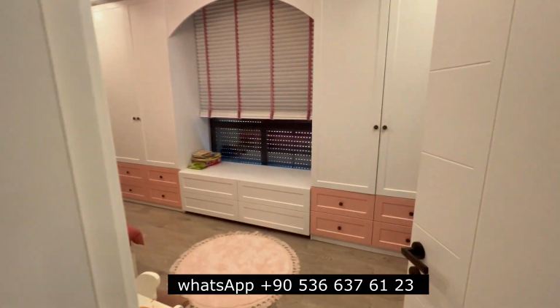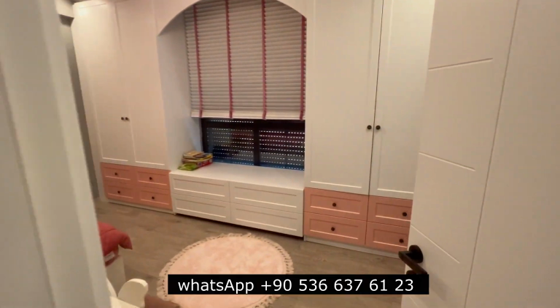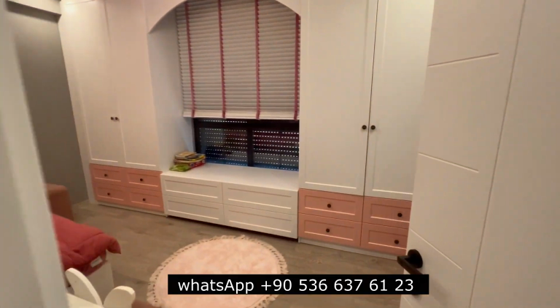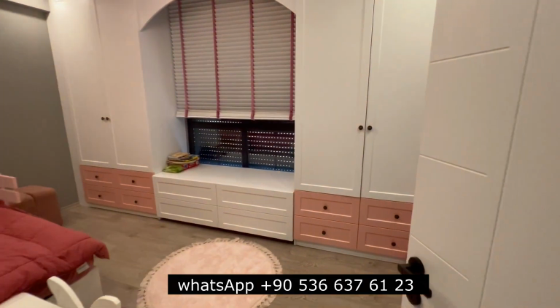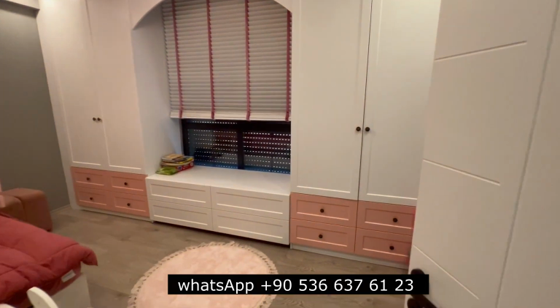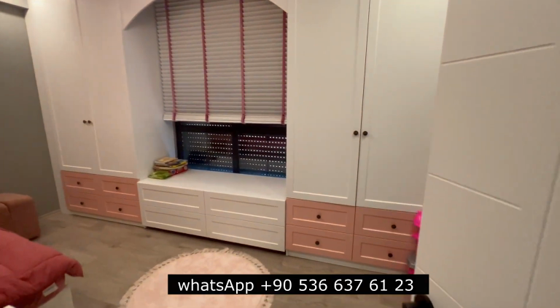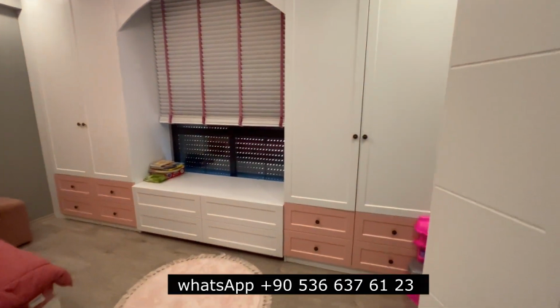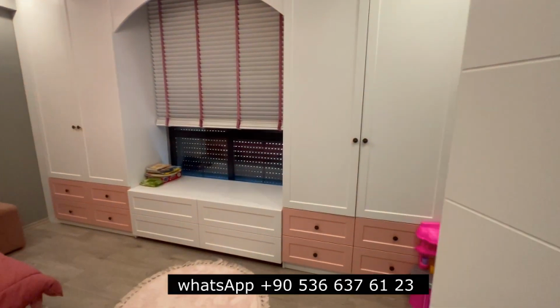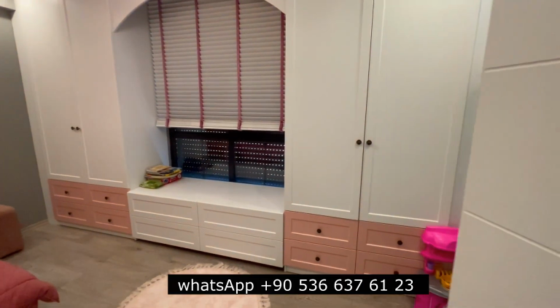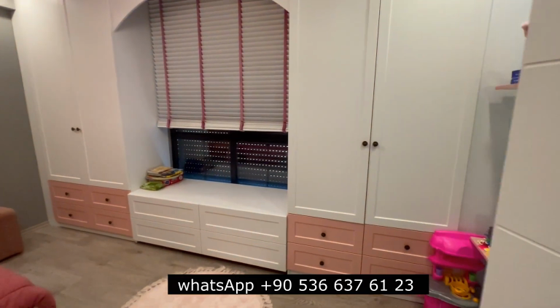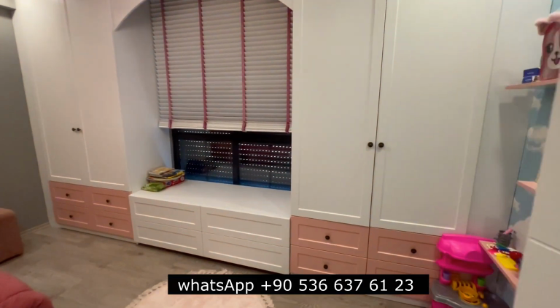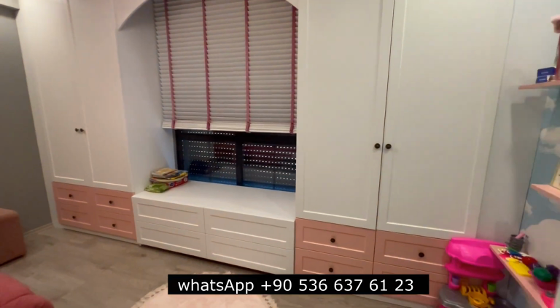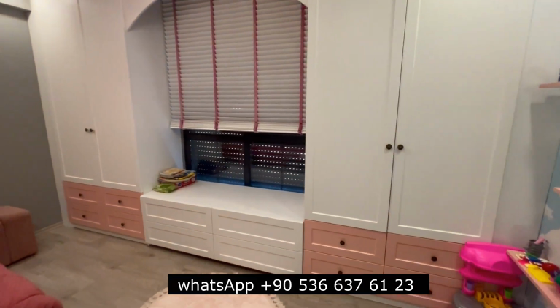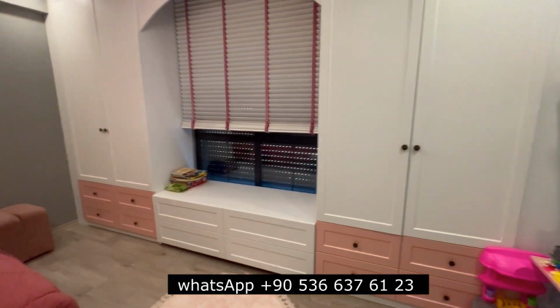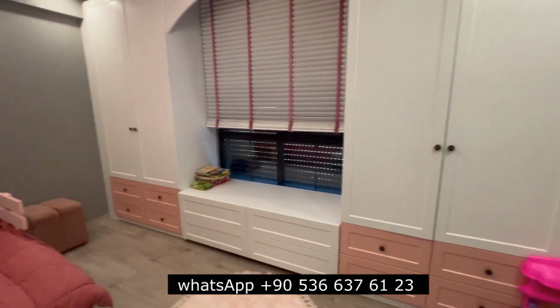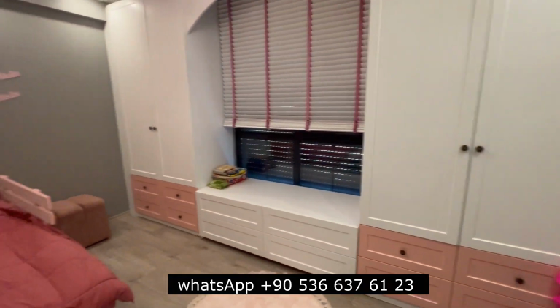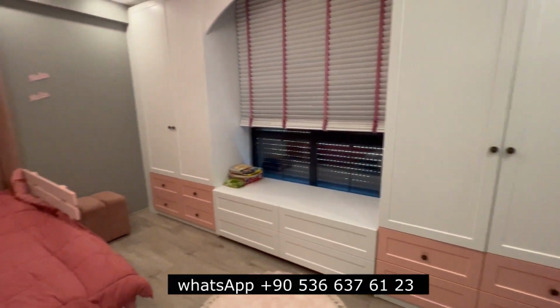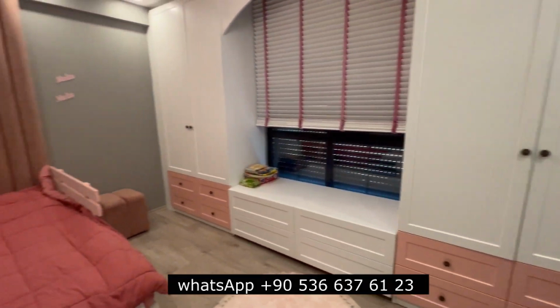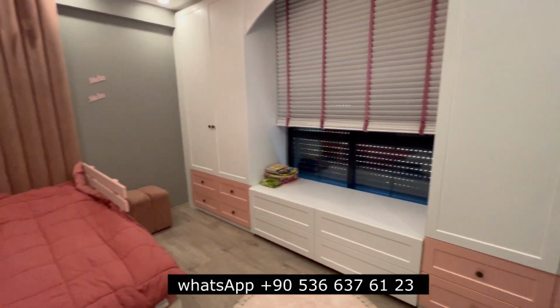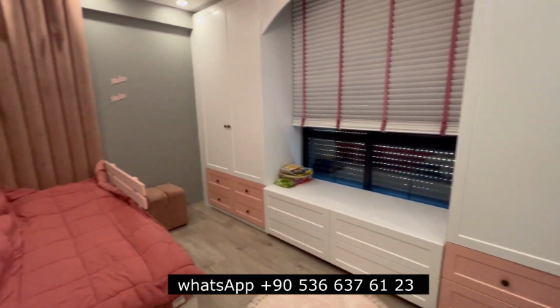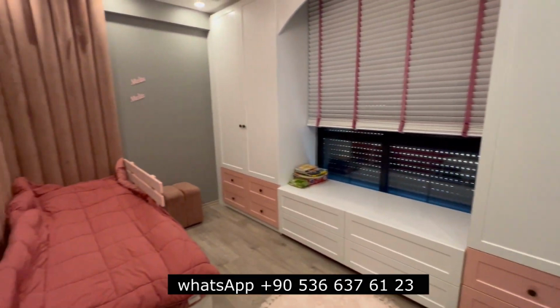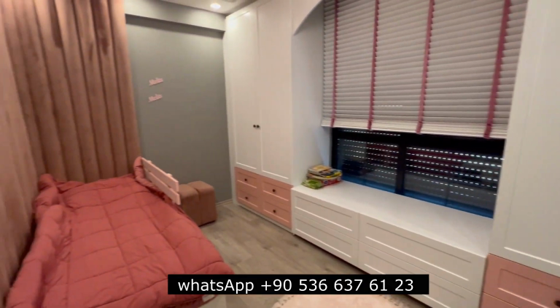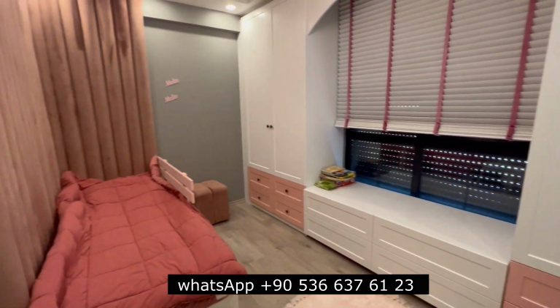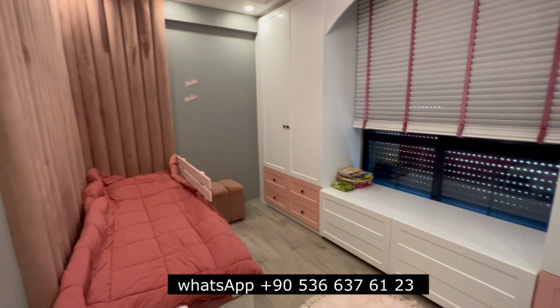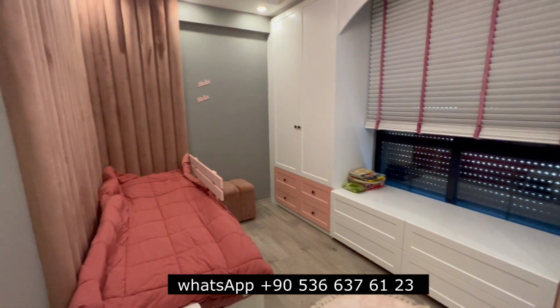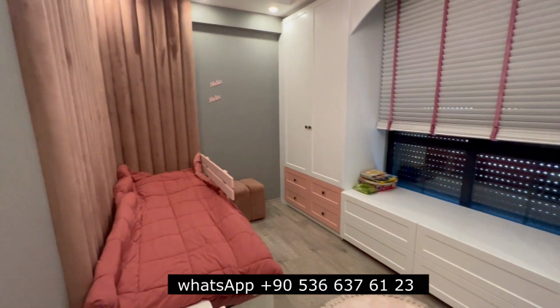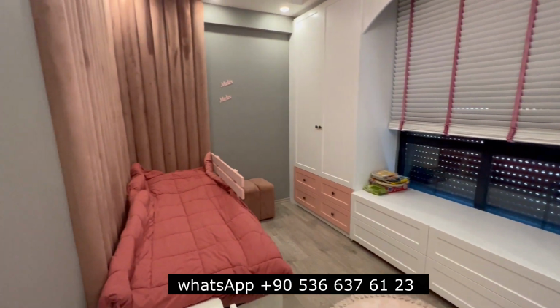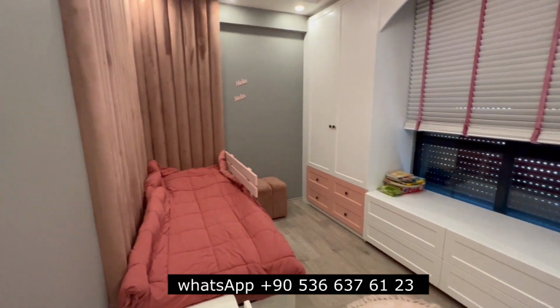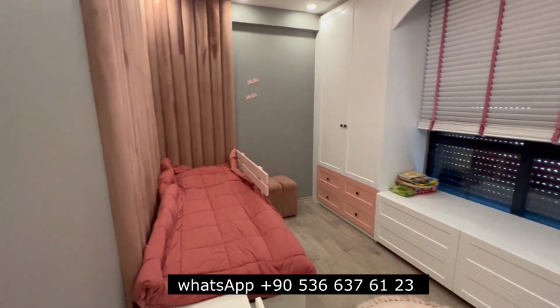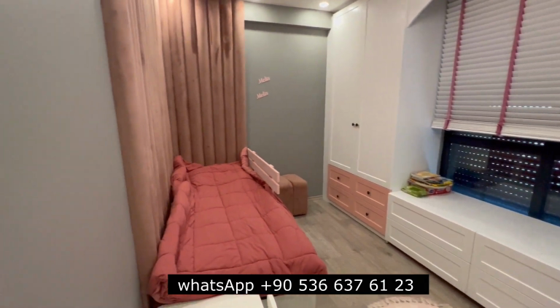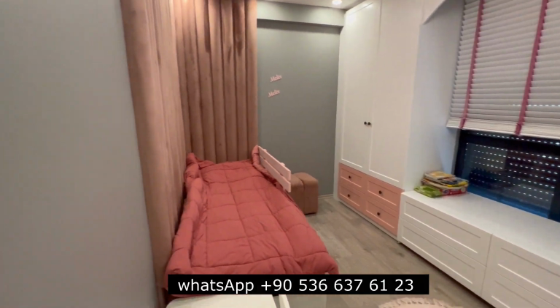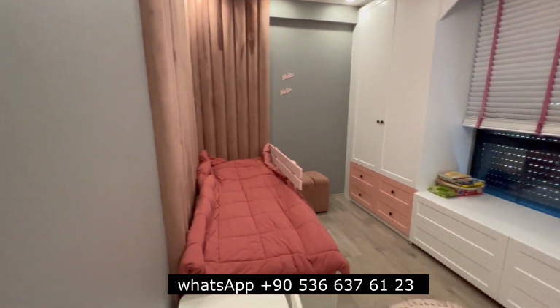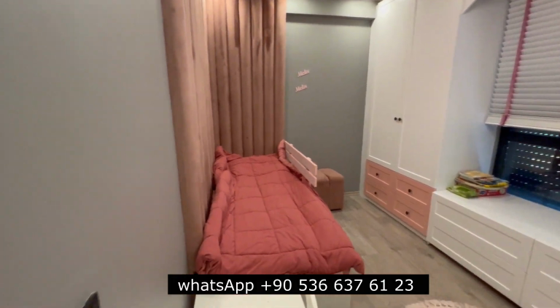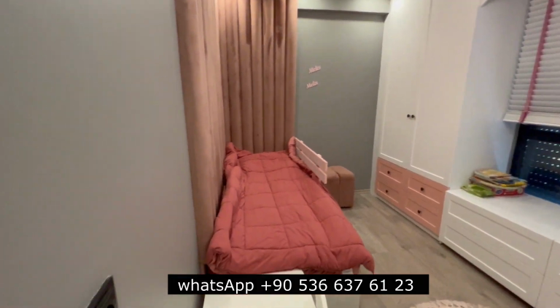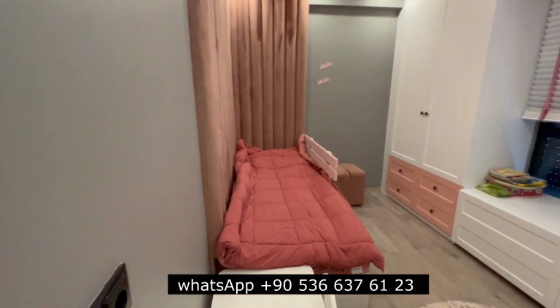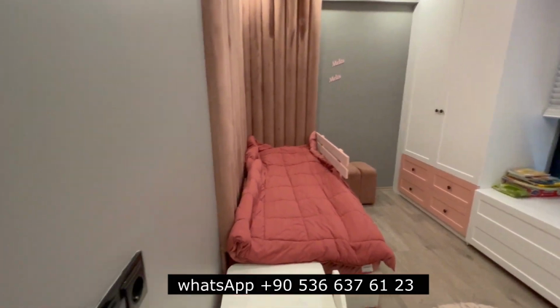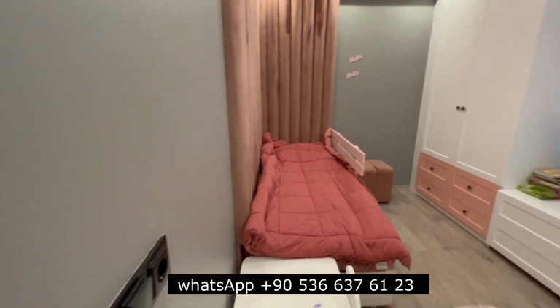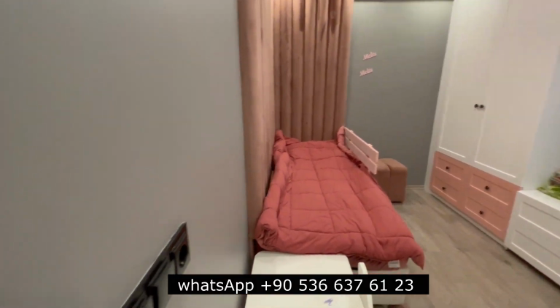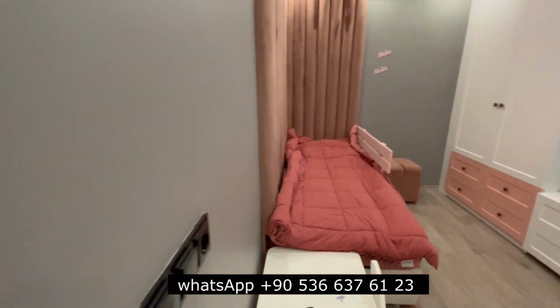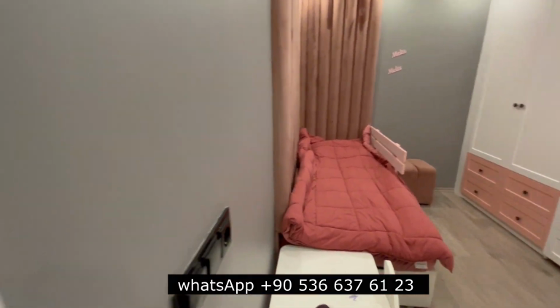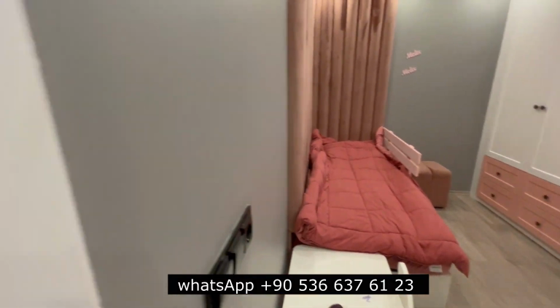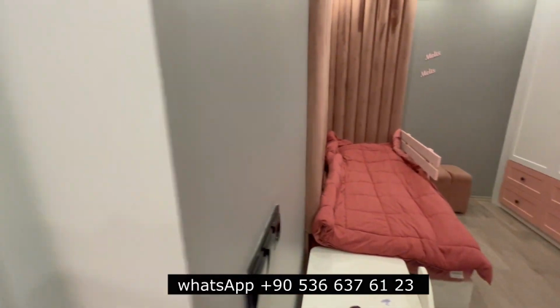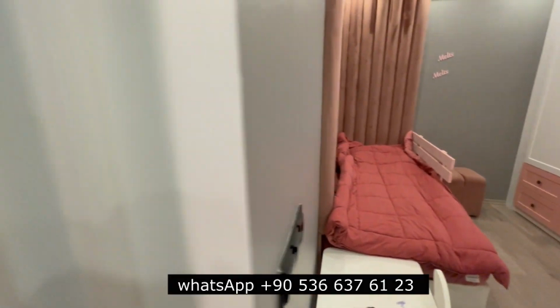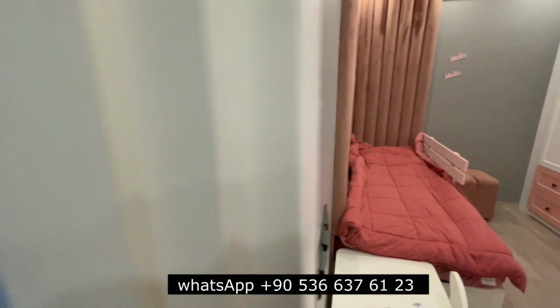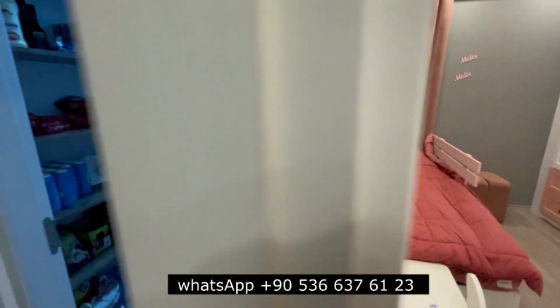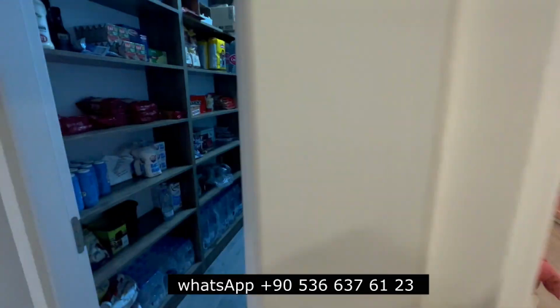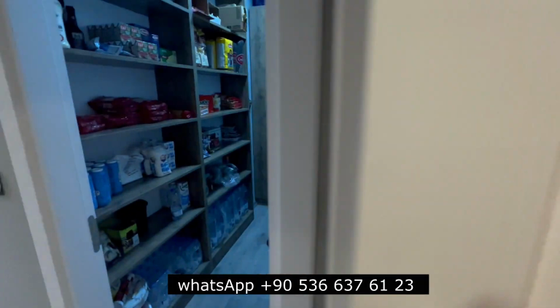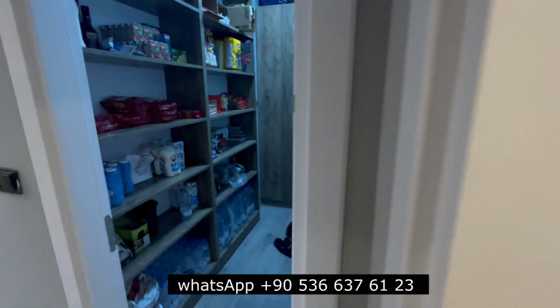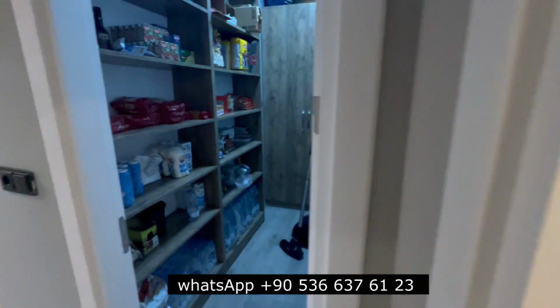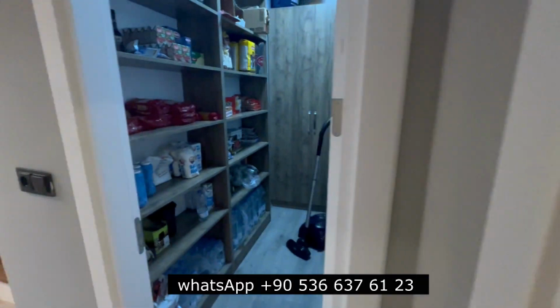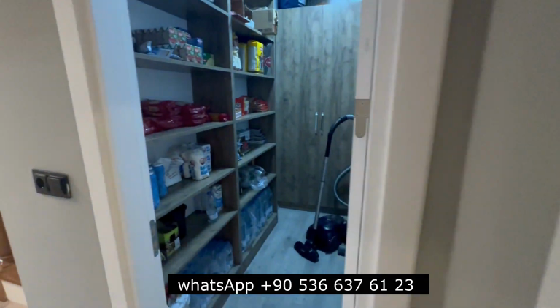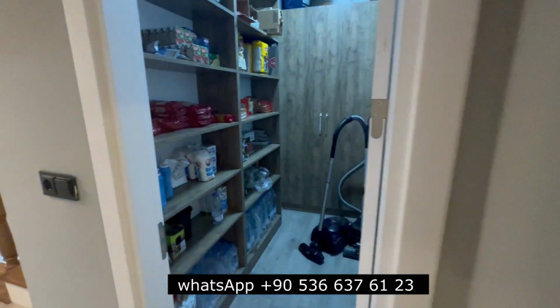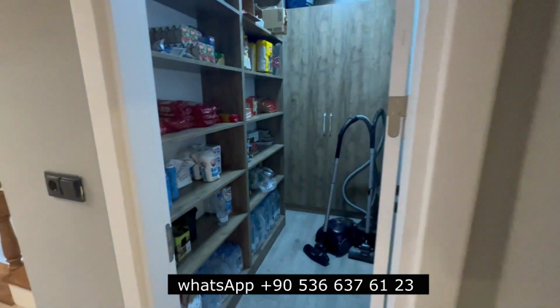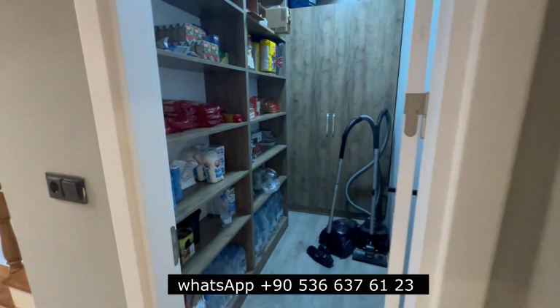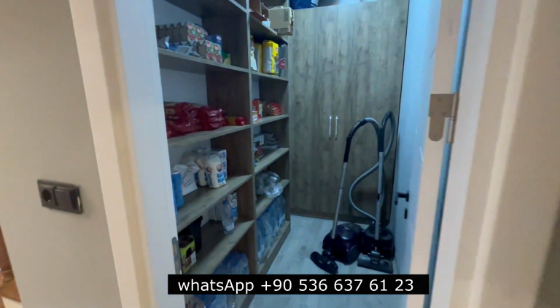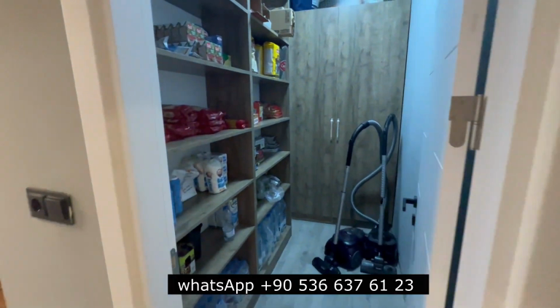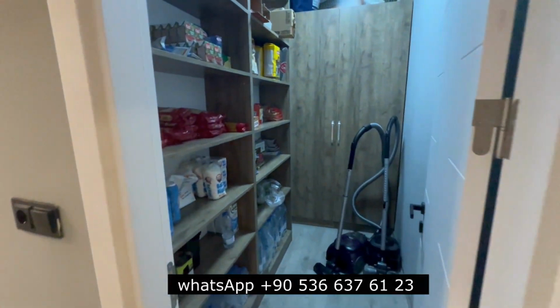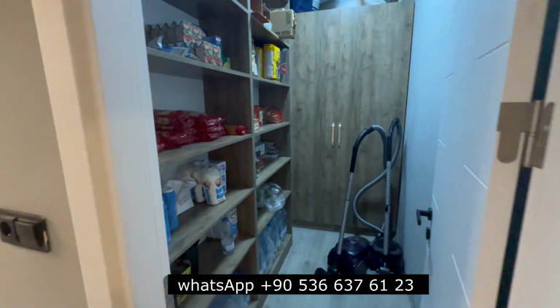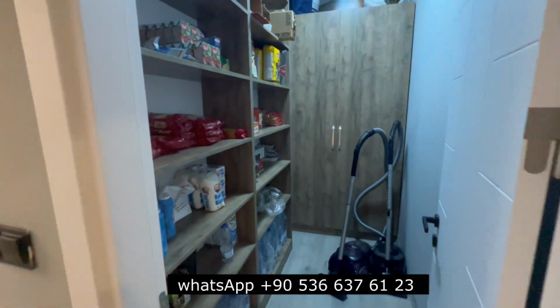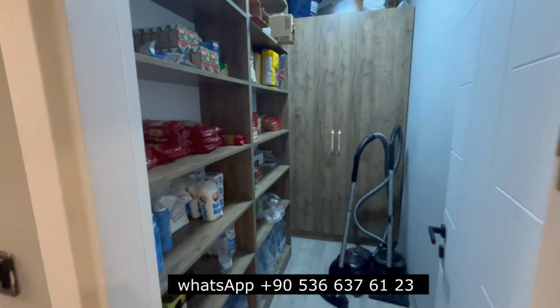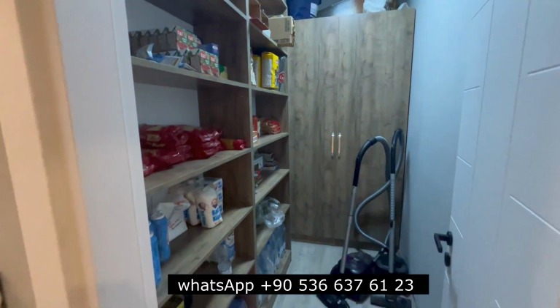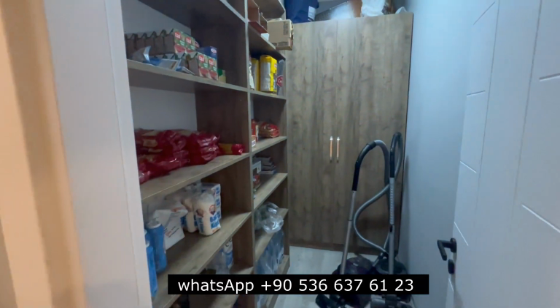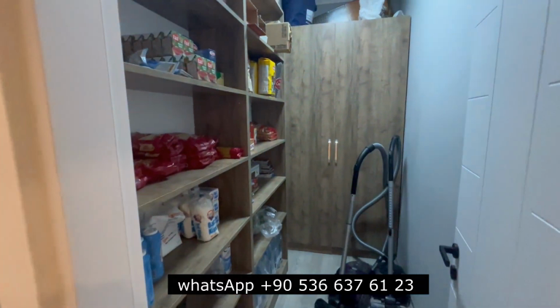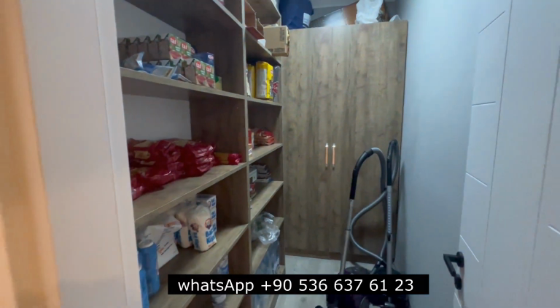Here is another bedroom, and there is a storage area.